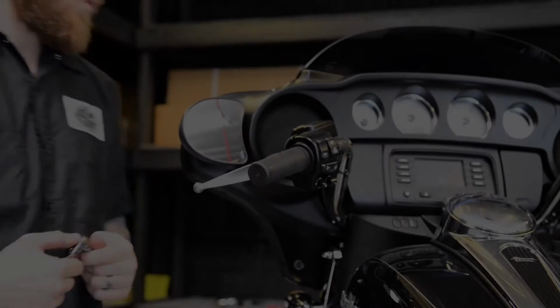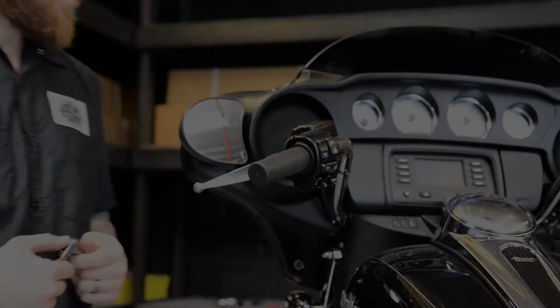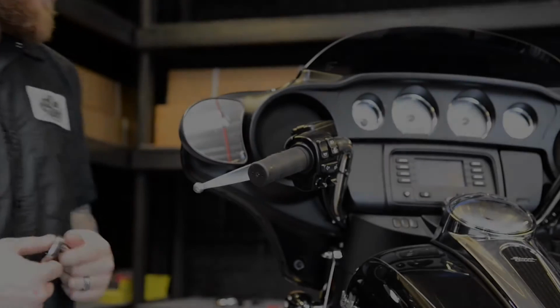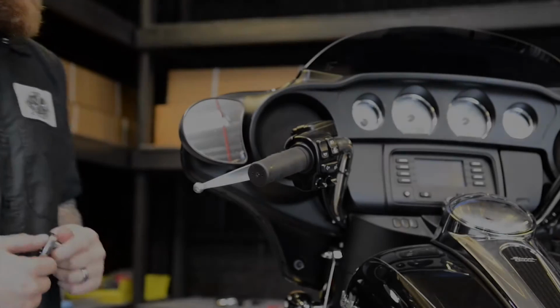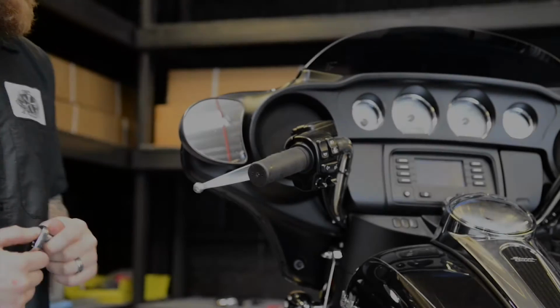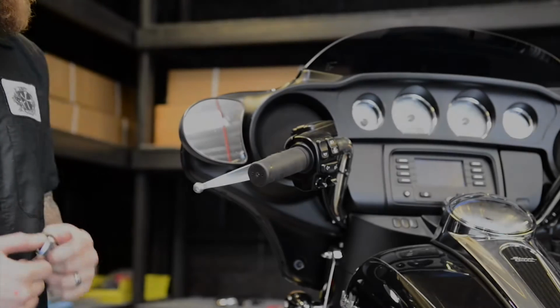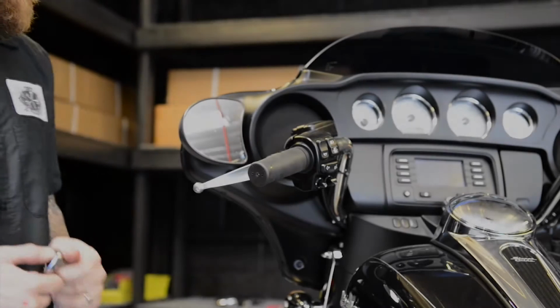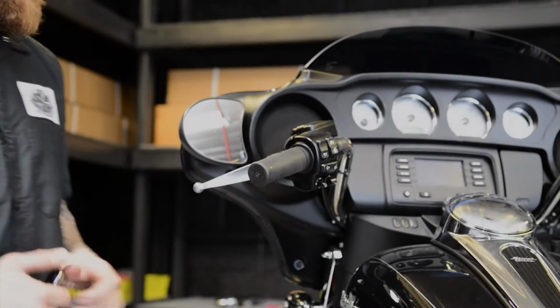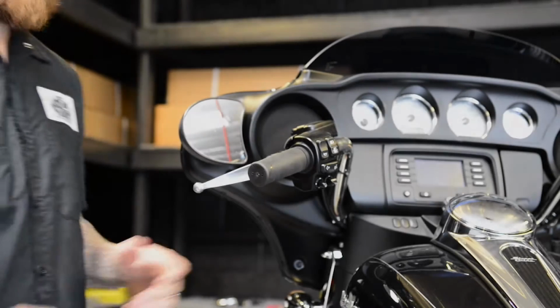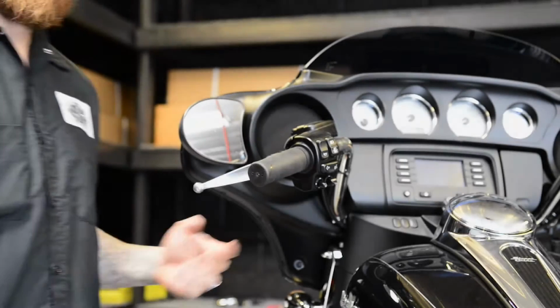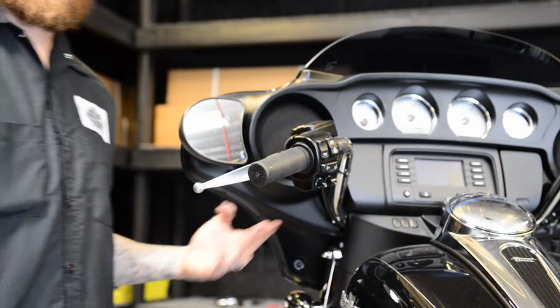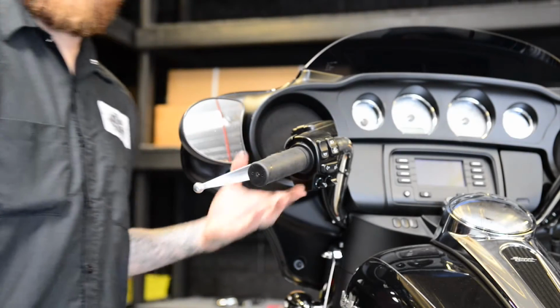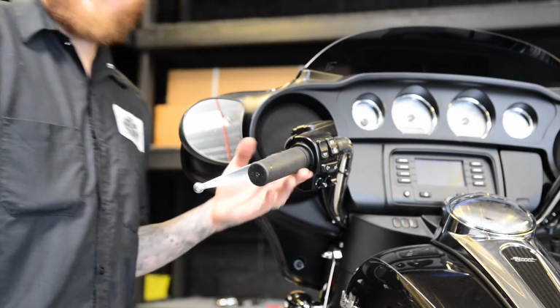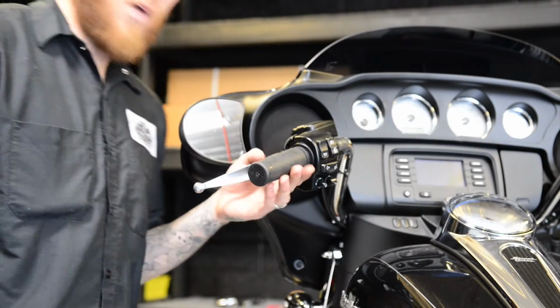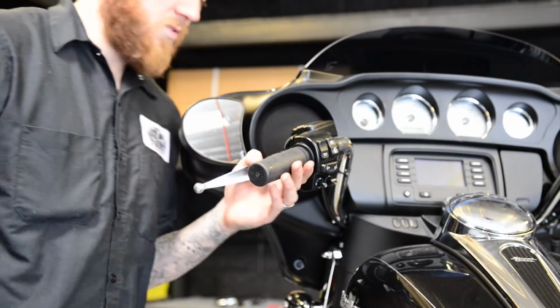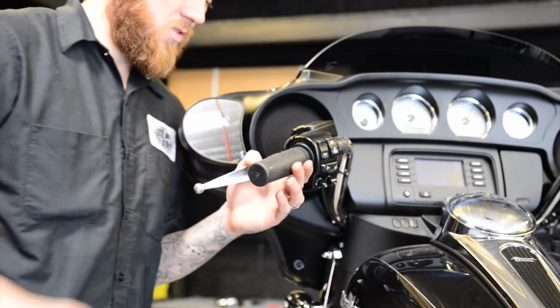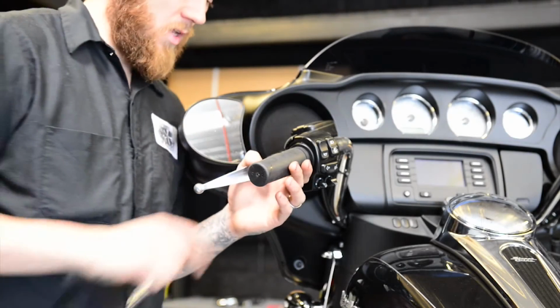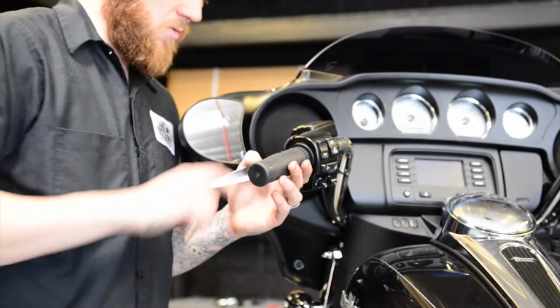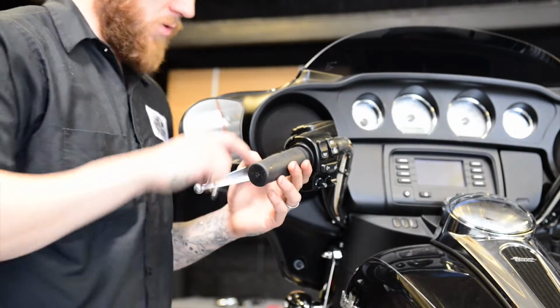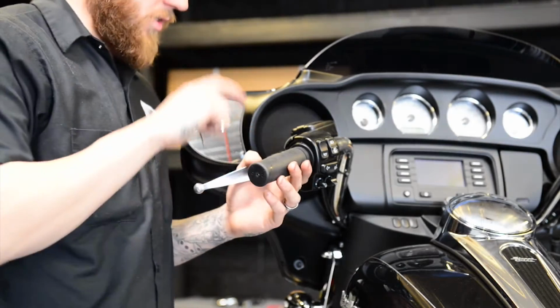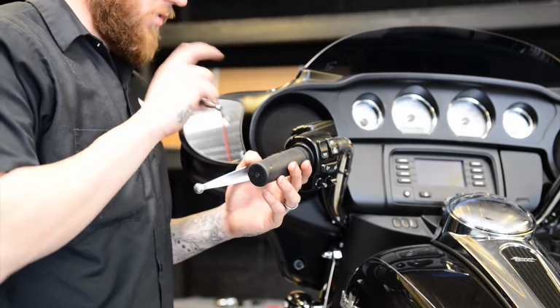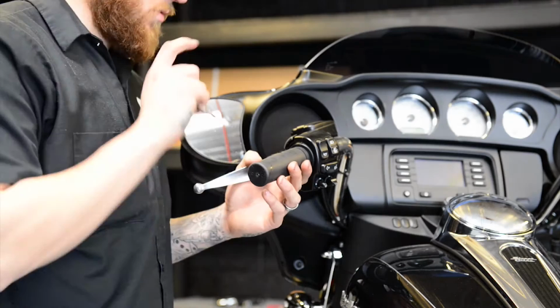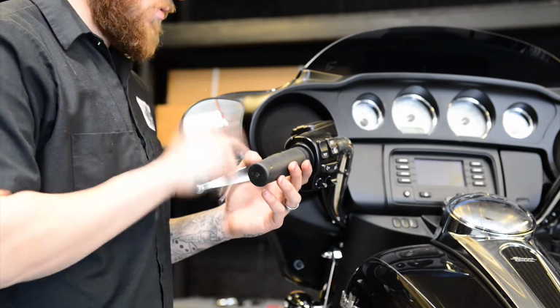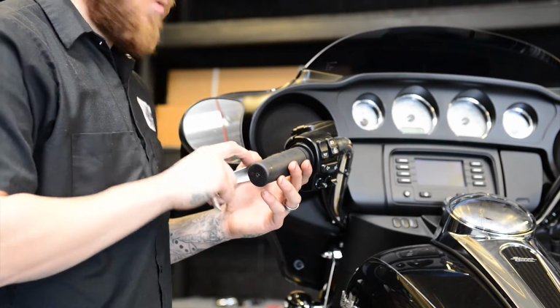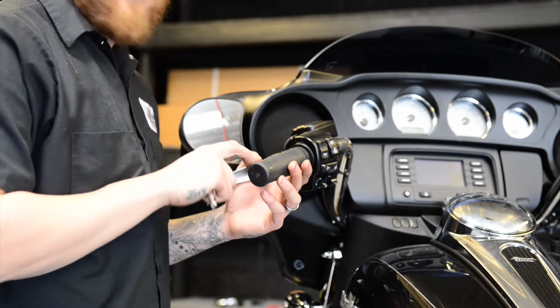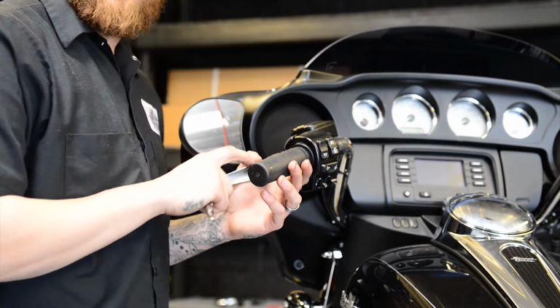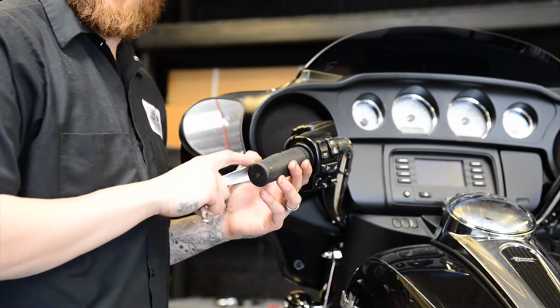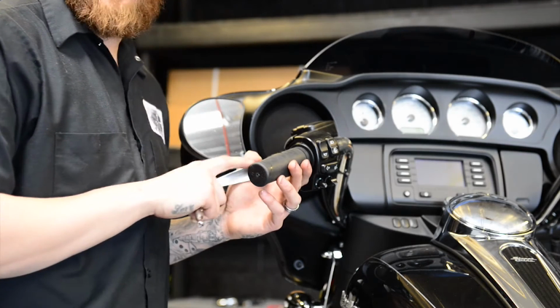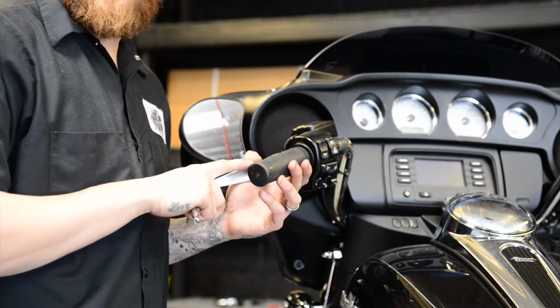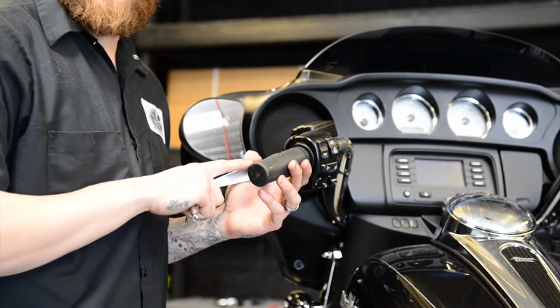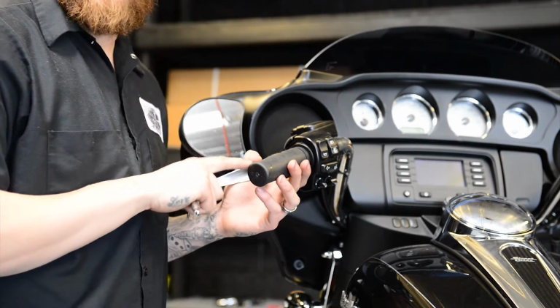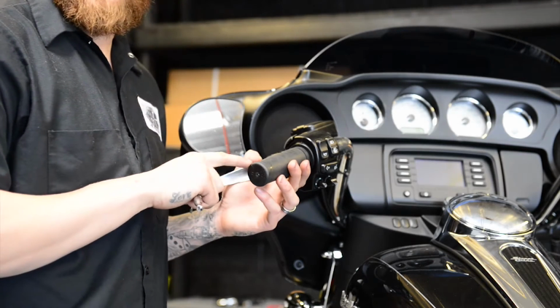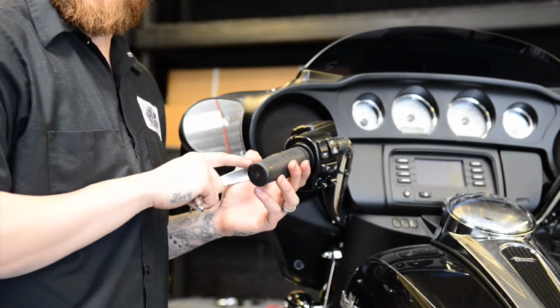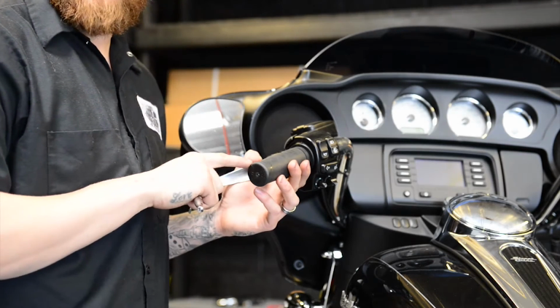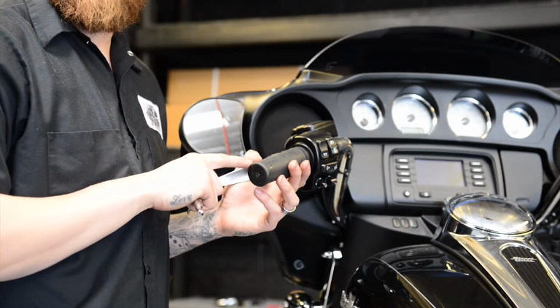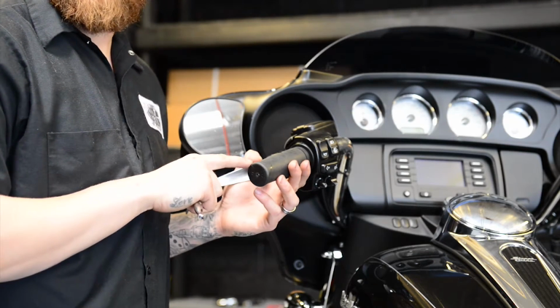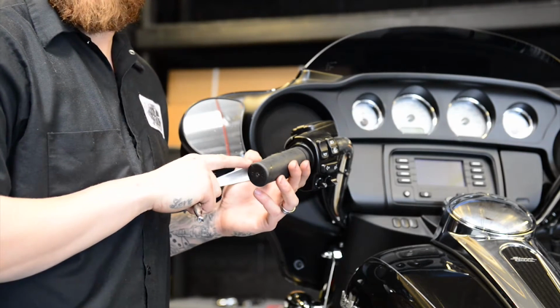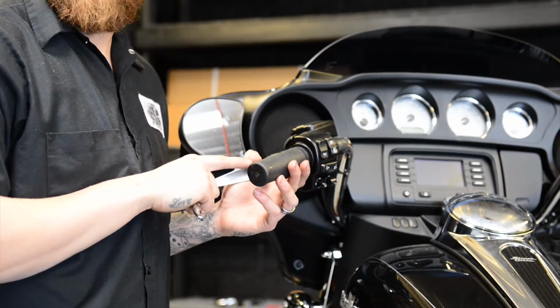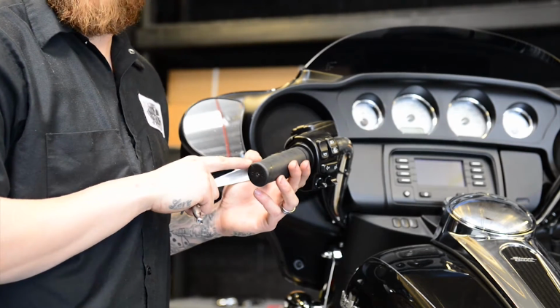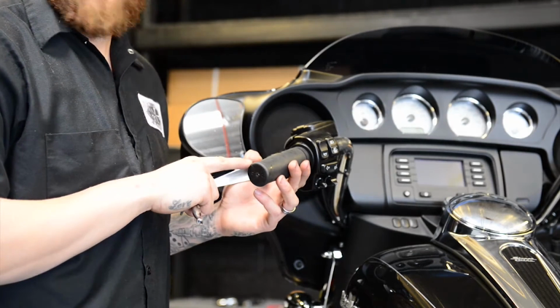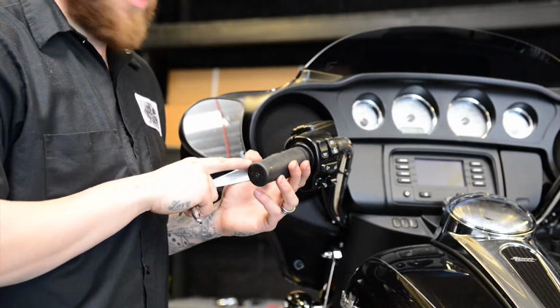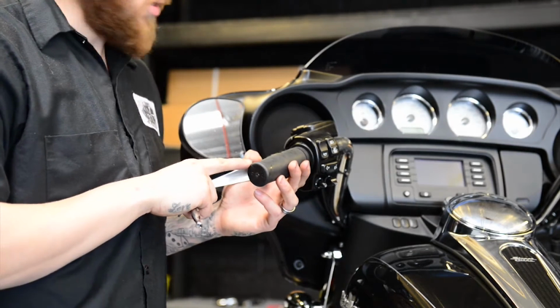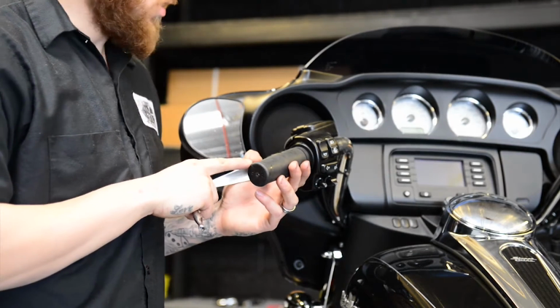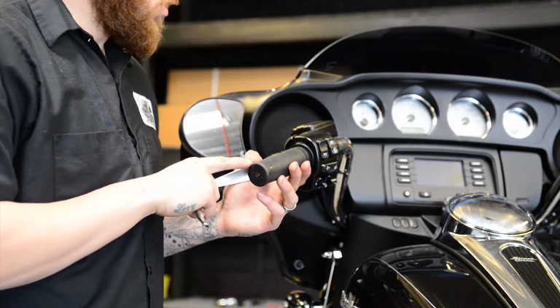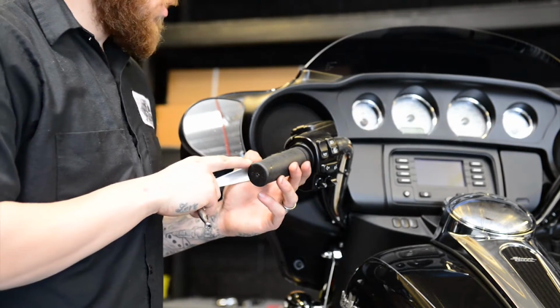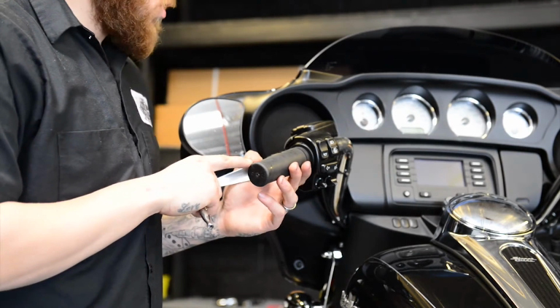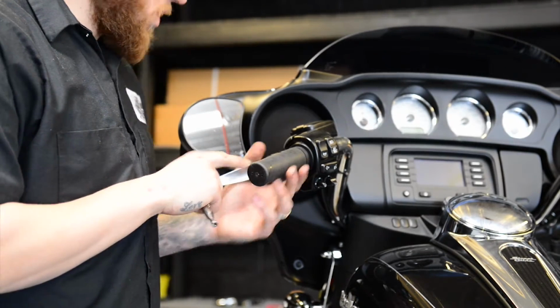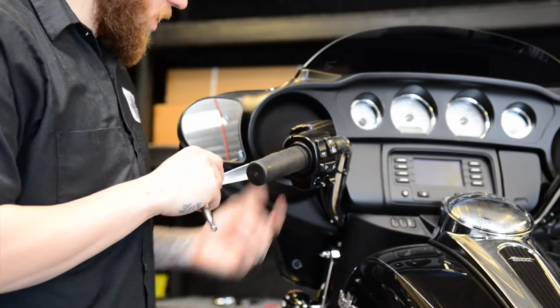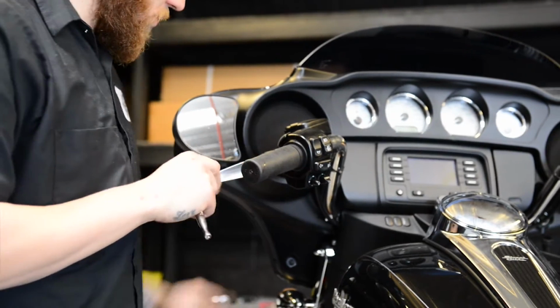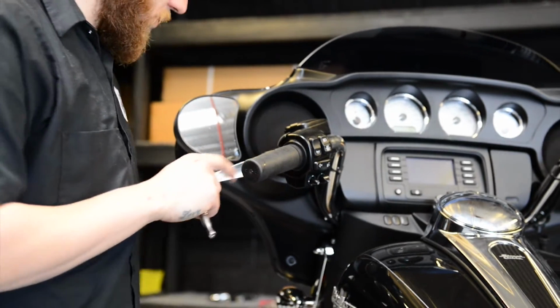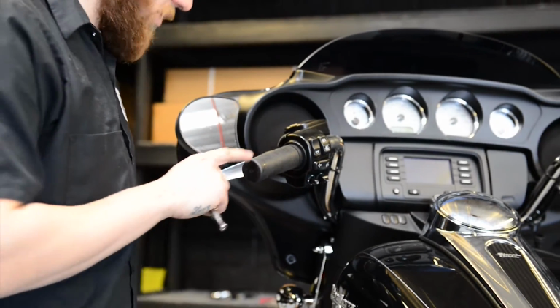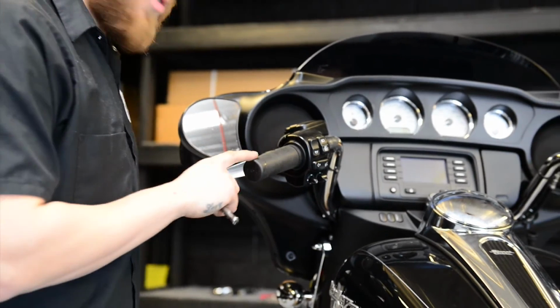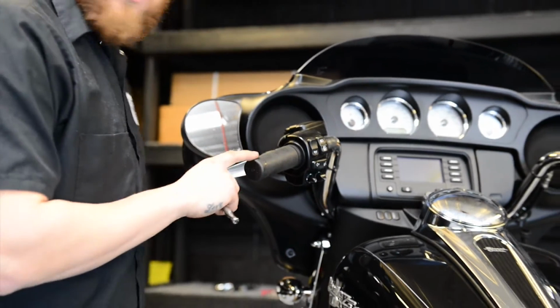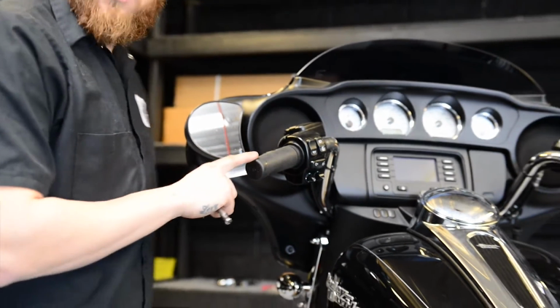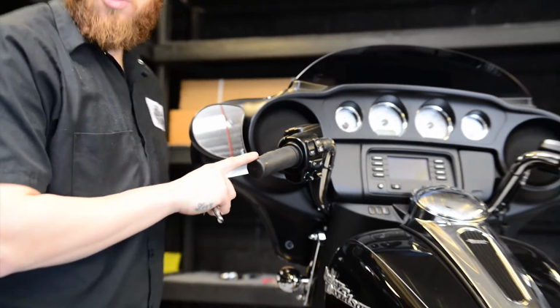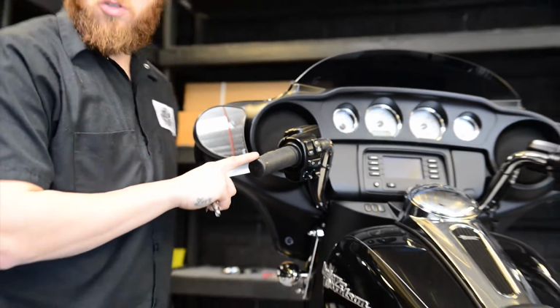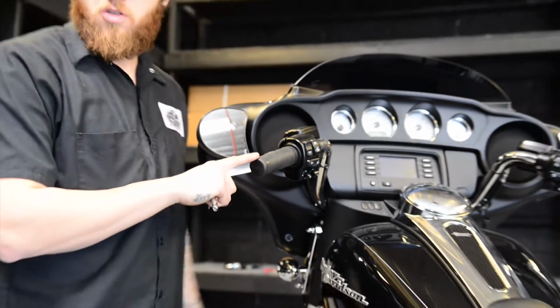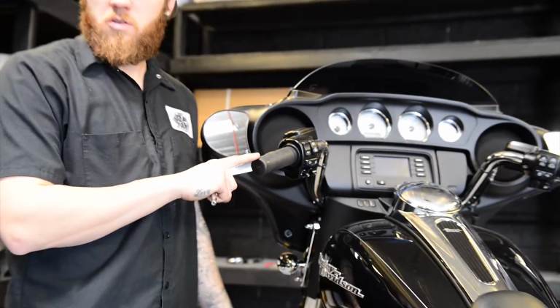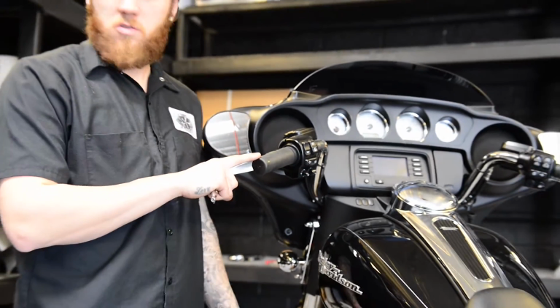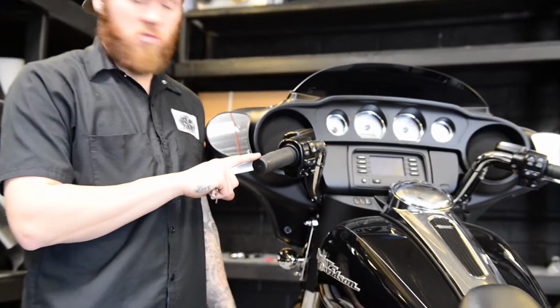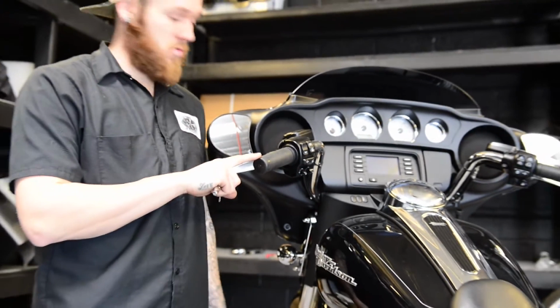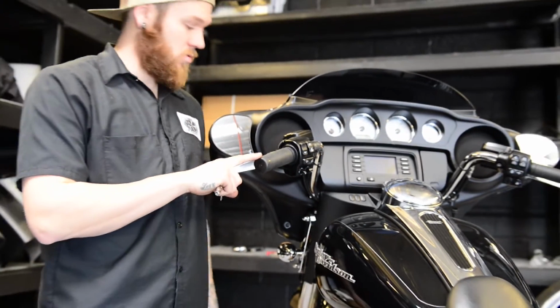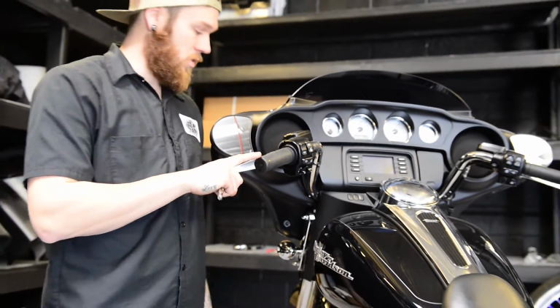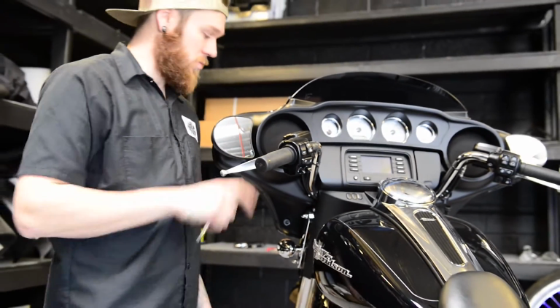Alright, what's up guys. Today we're going to go ahead and show you how to change out these grips with our Signature Series grips.